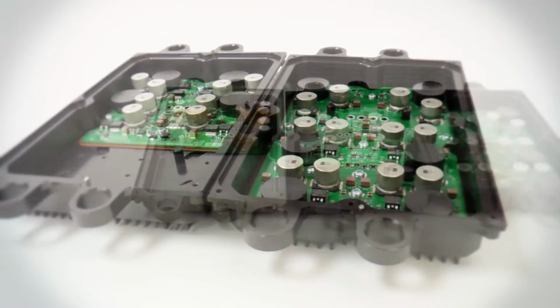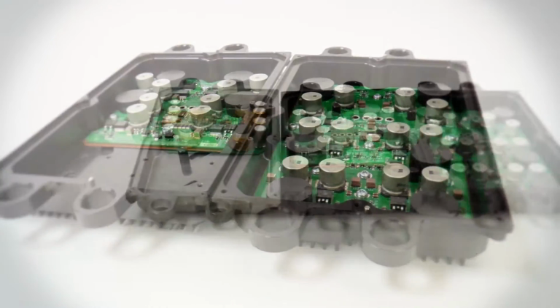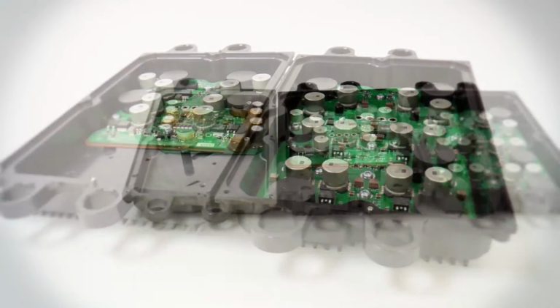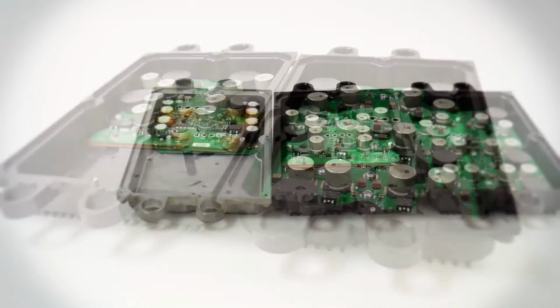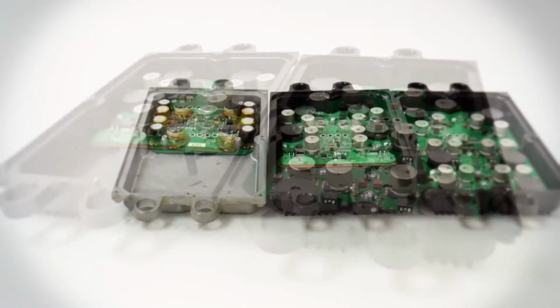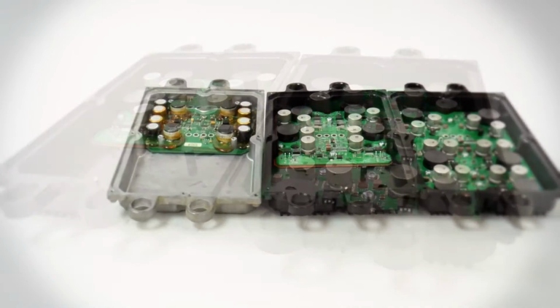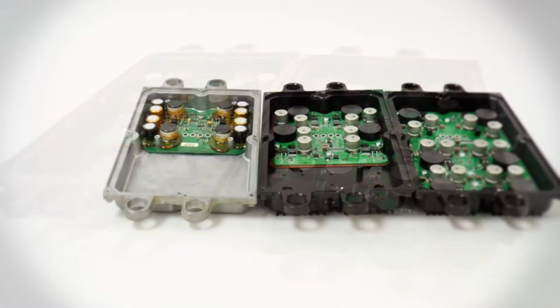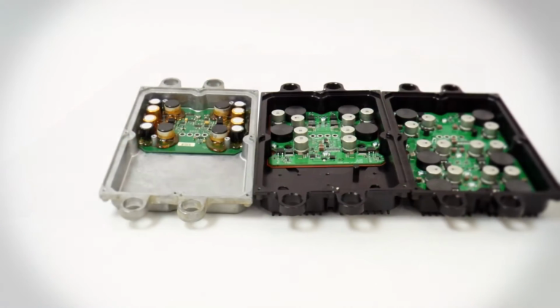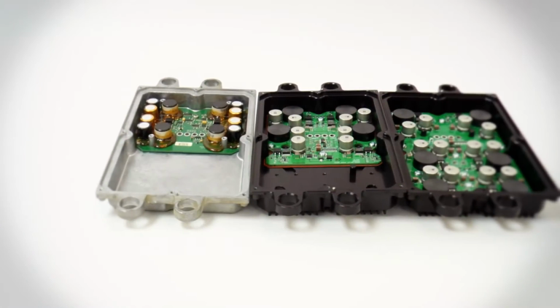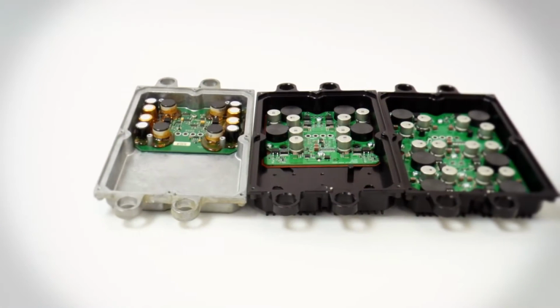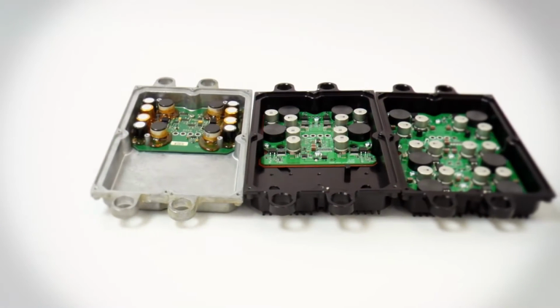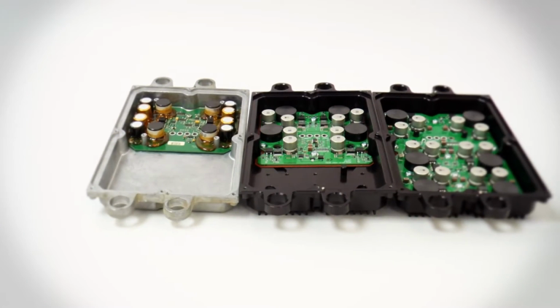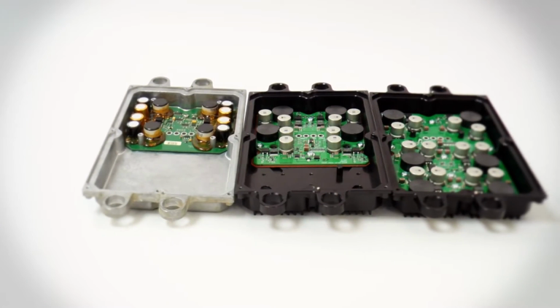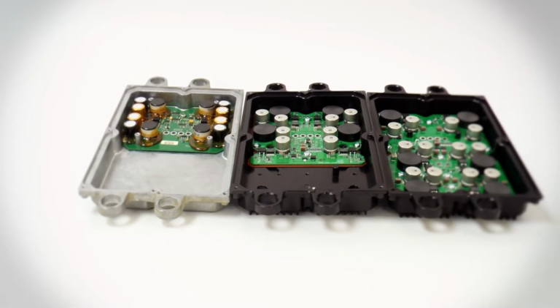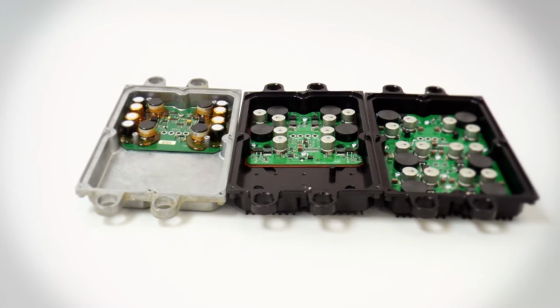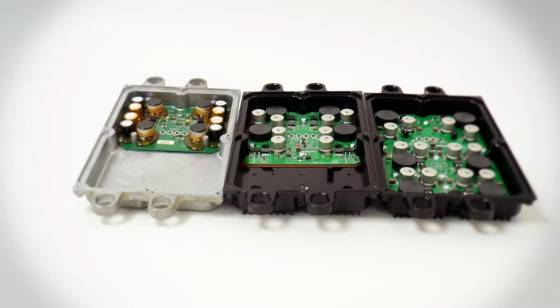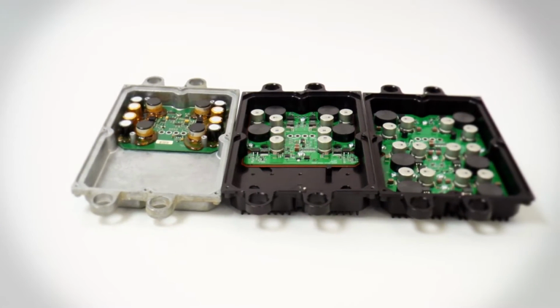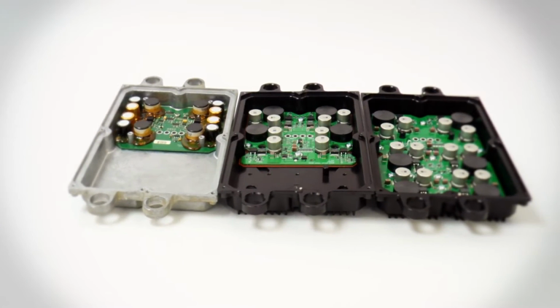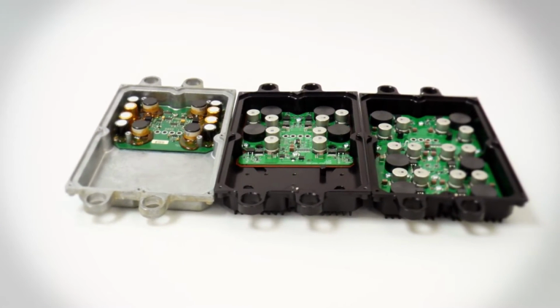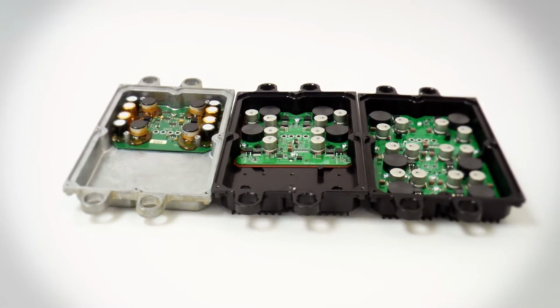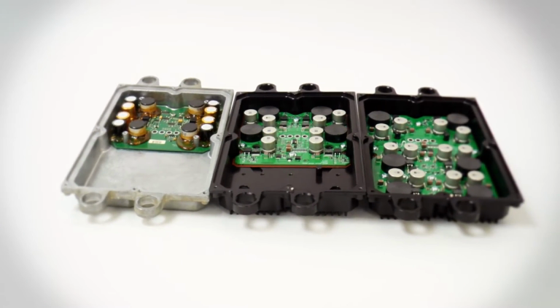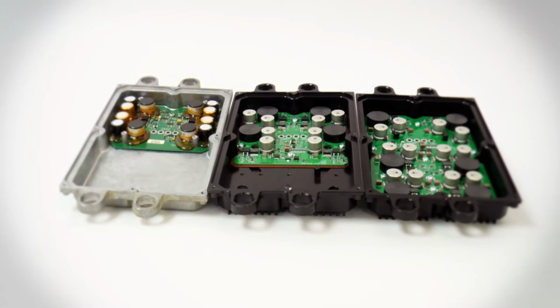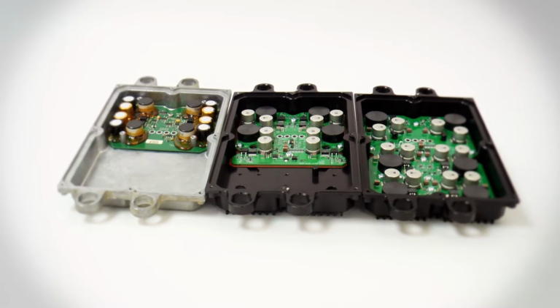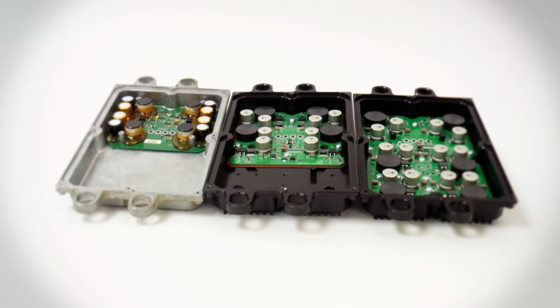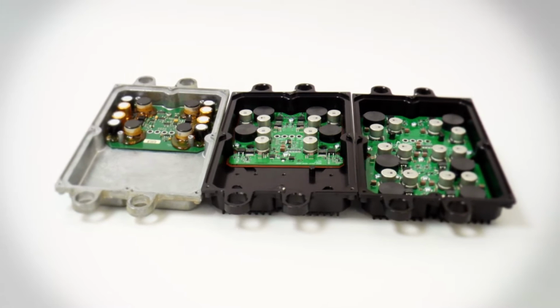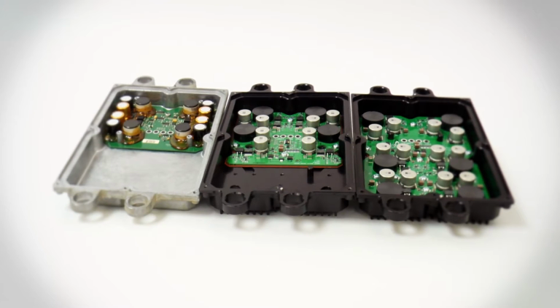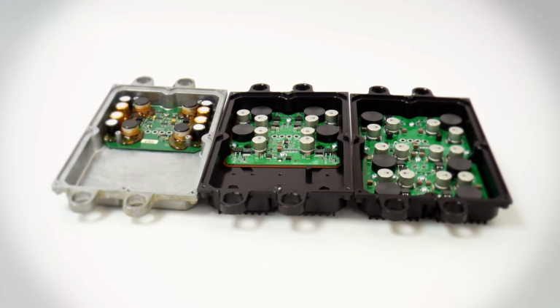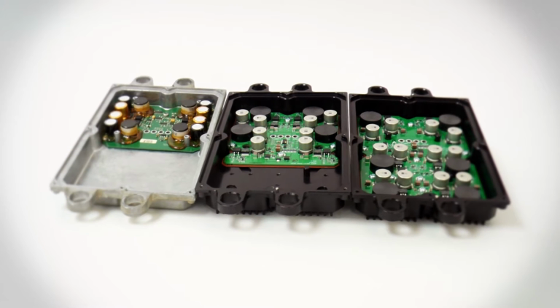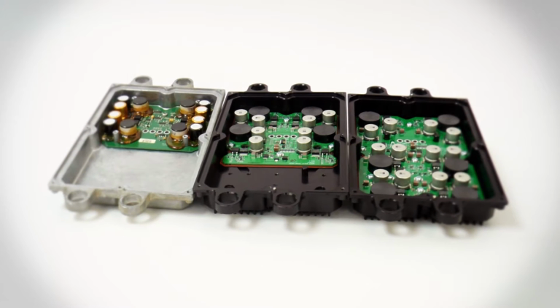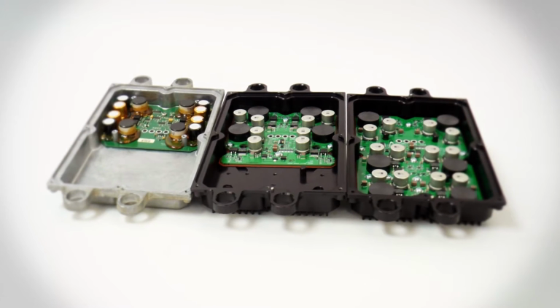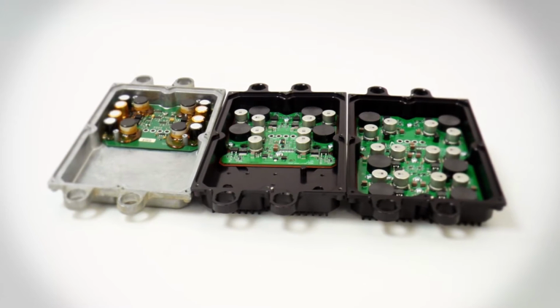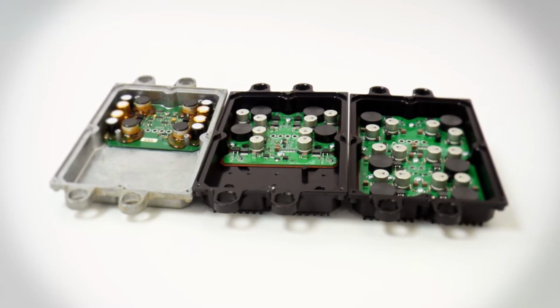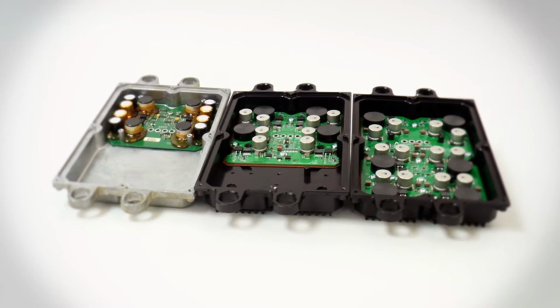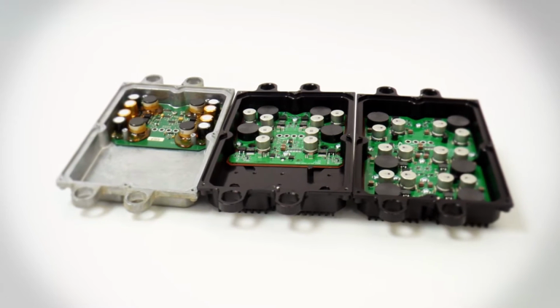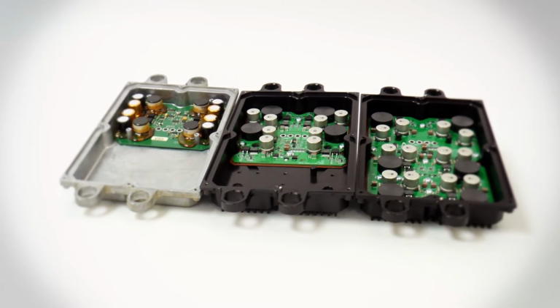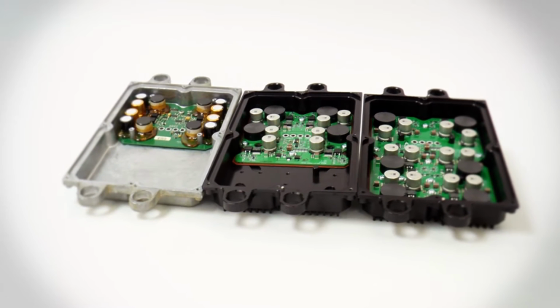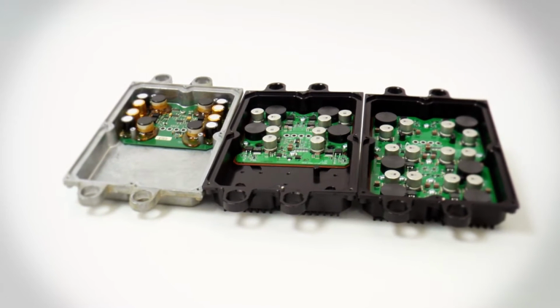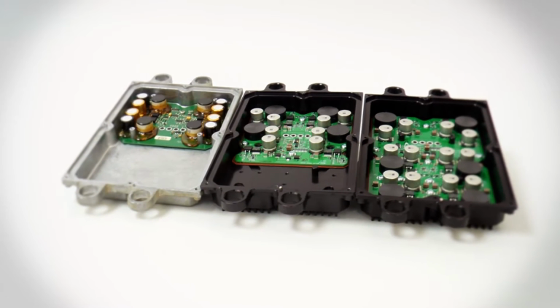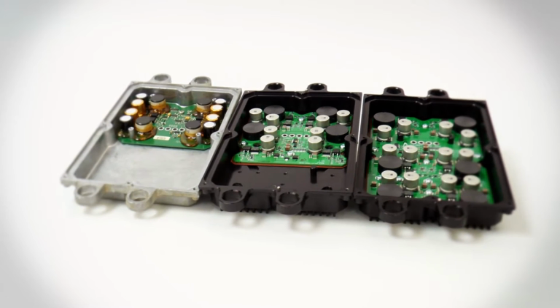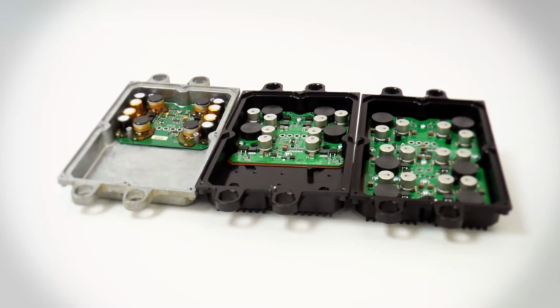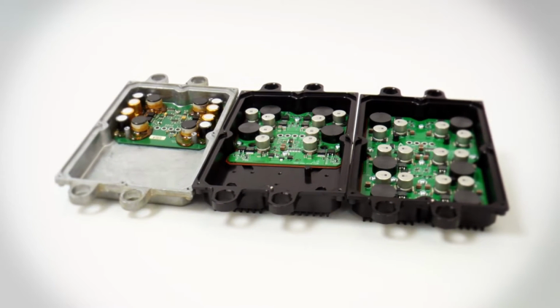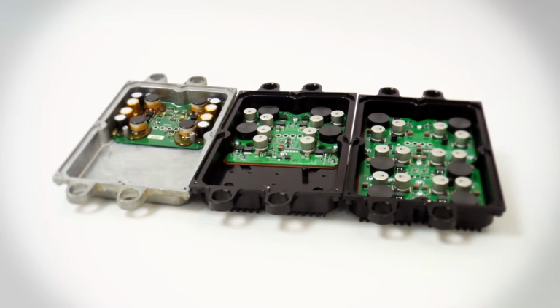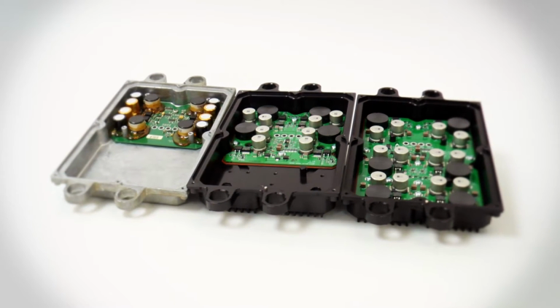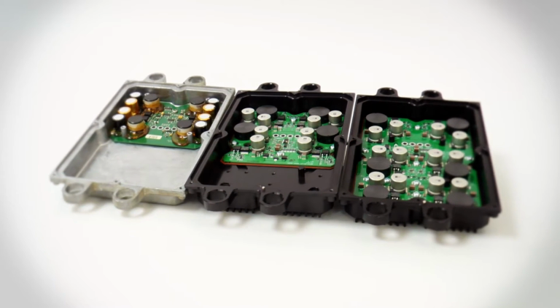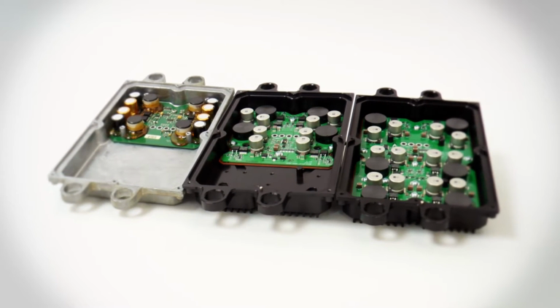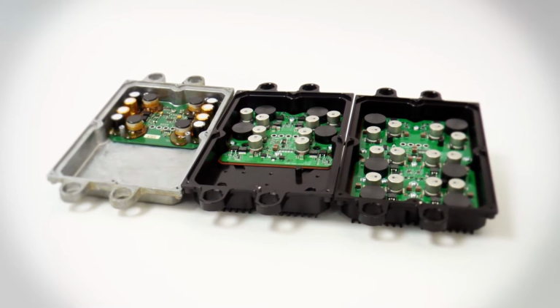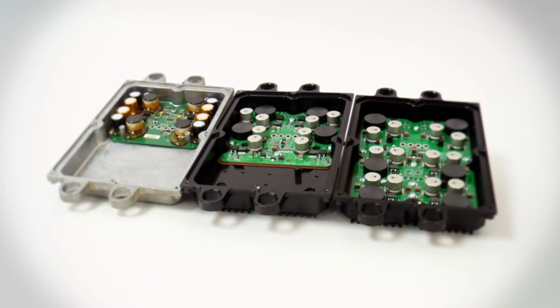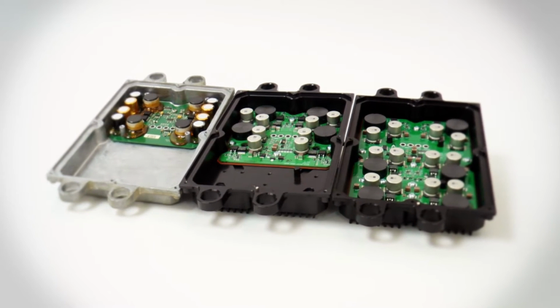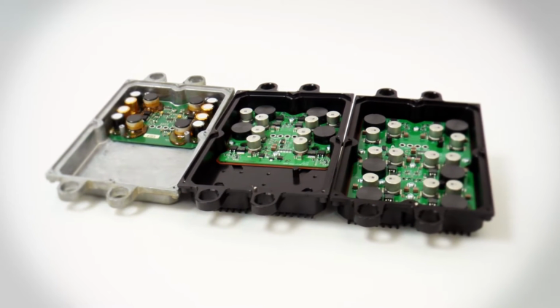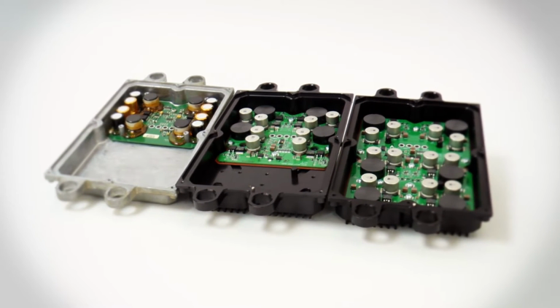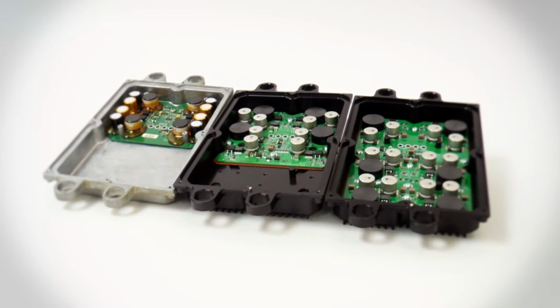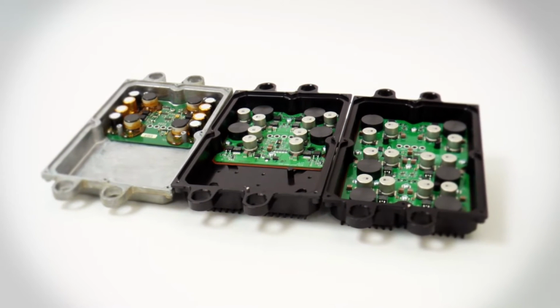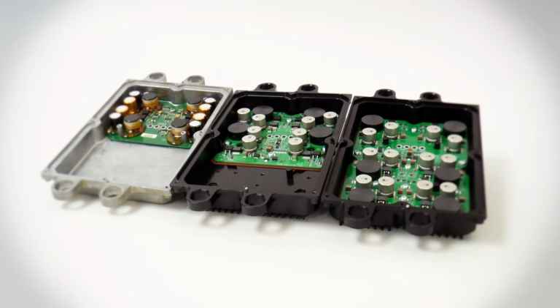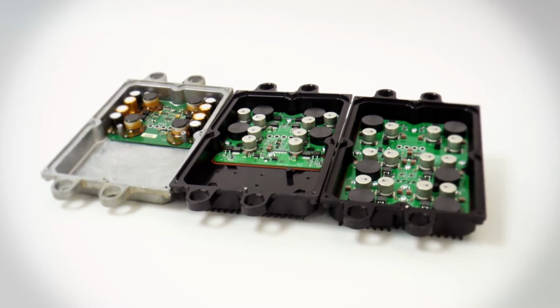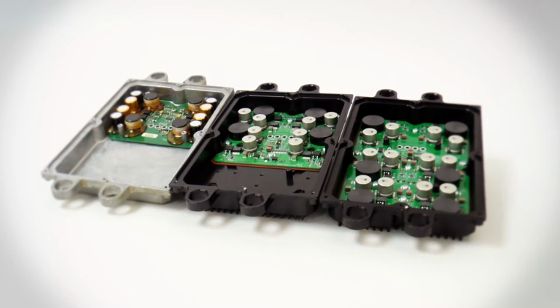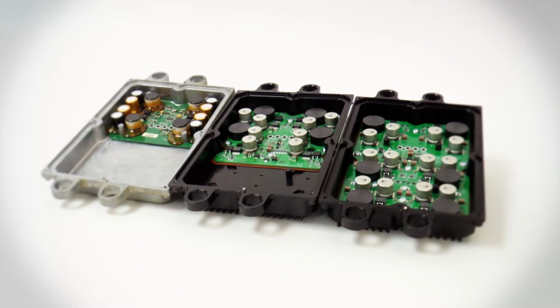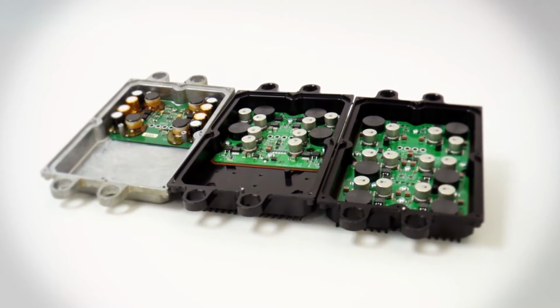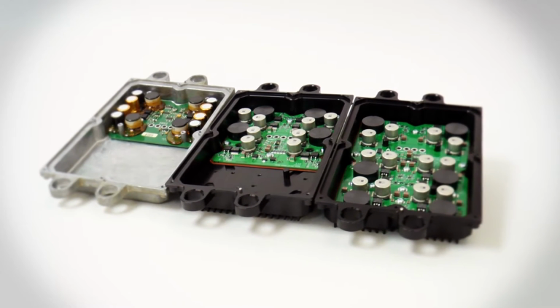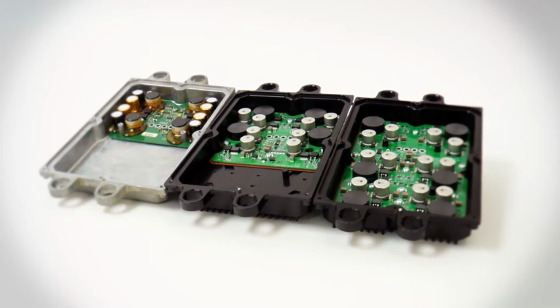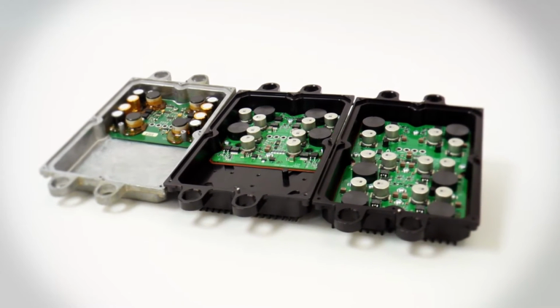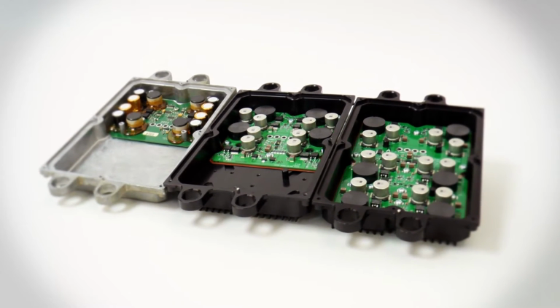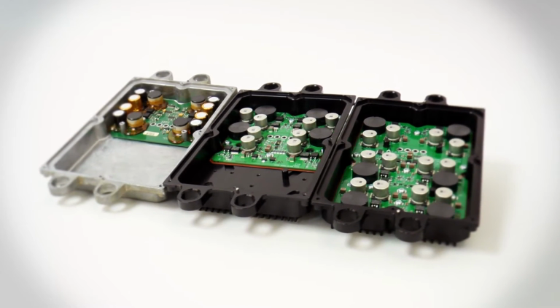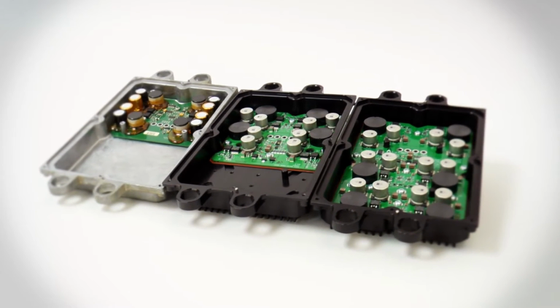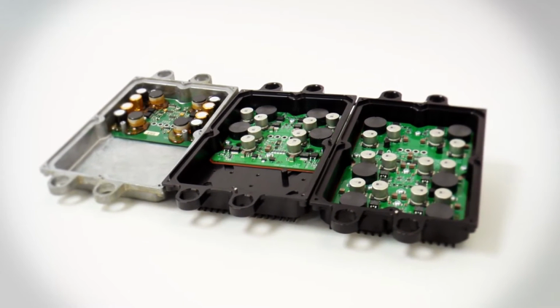The silver case shows the original equipment Fickham power supply, and the black cases are the bulletproof 4-phase and 6-phase versions.